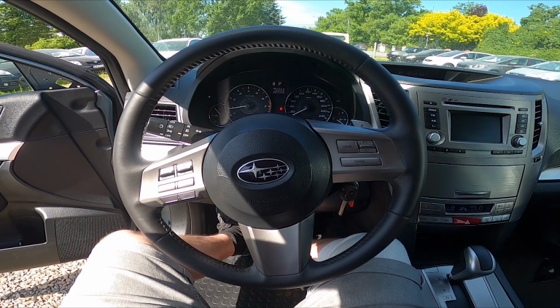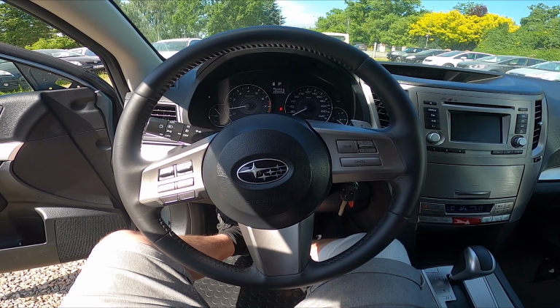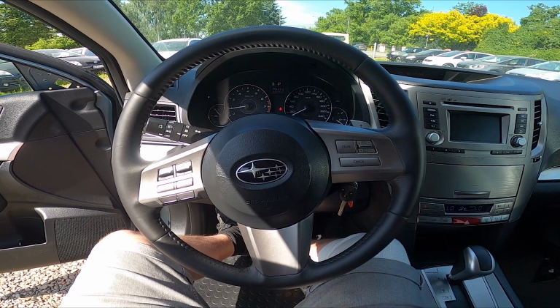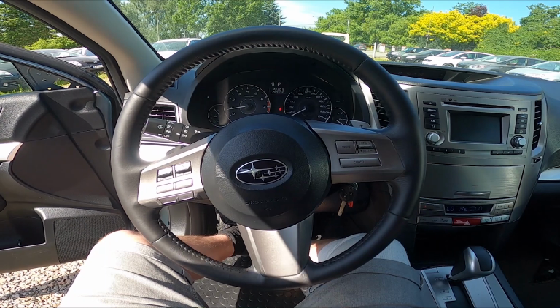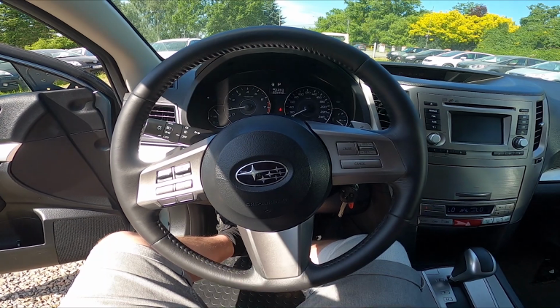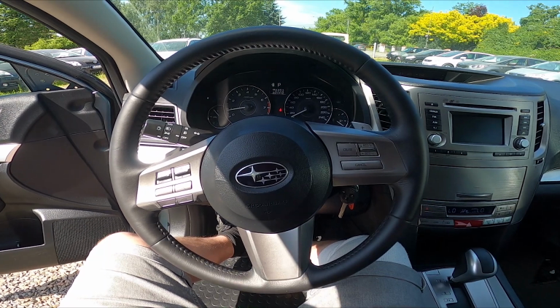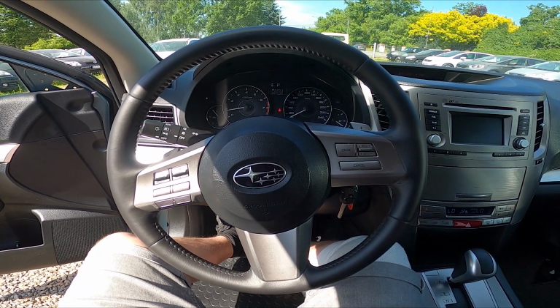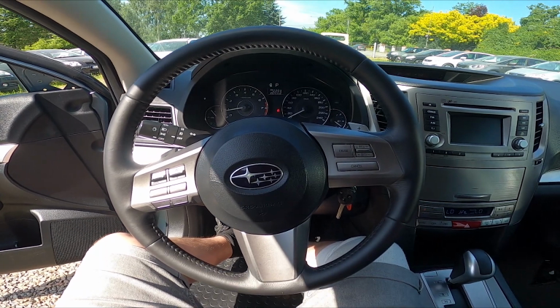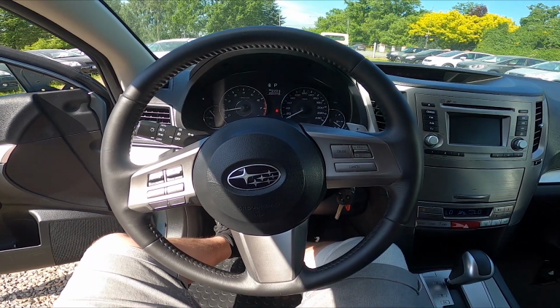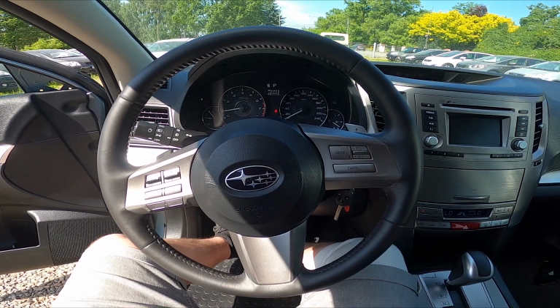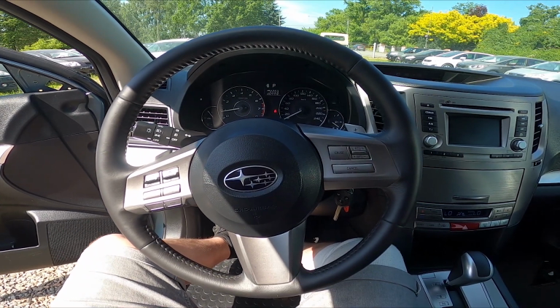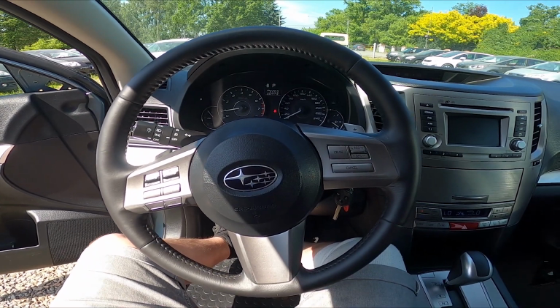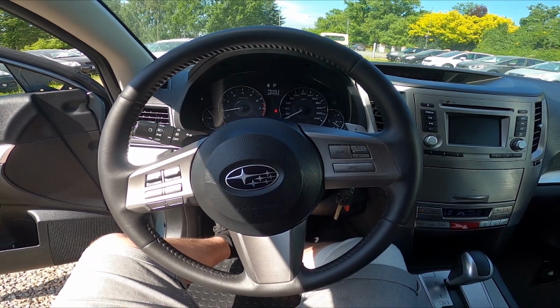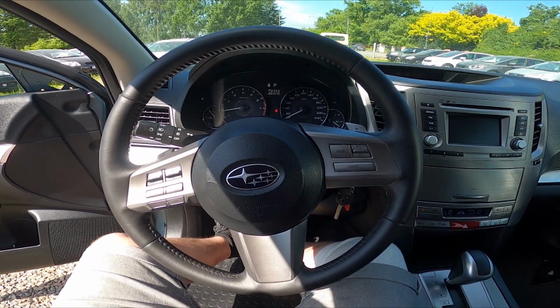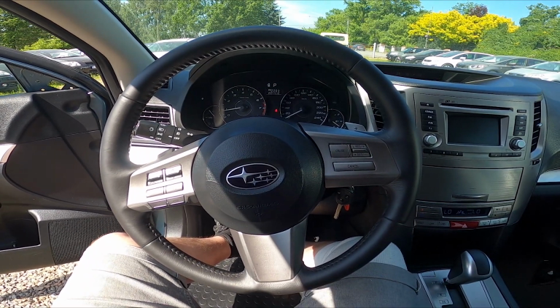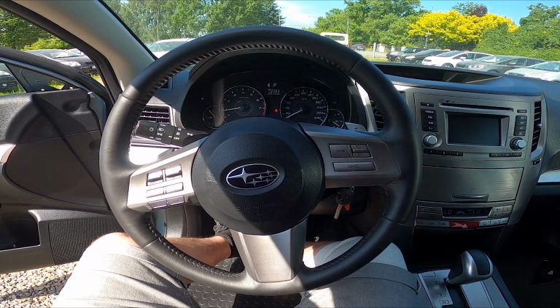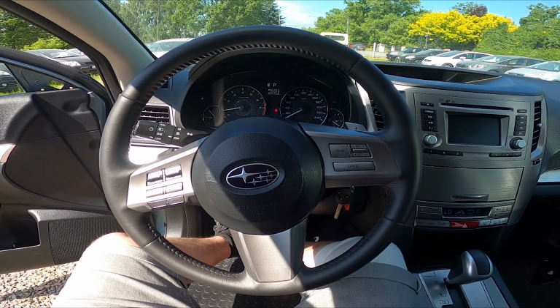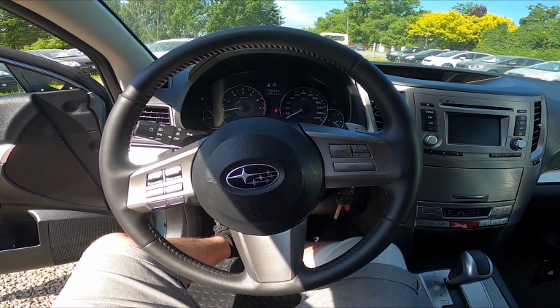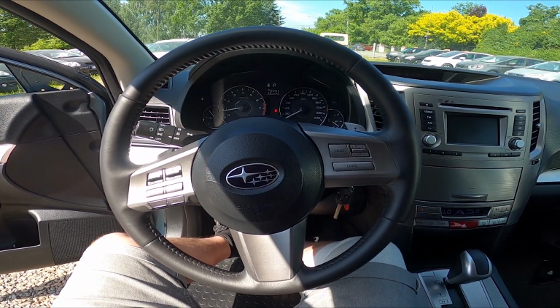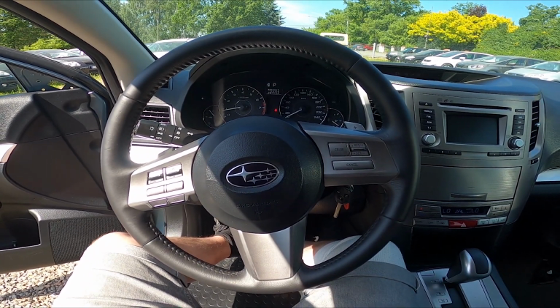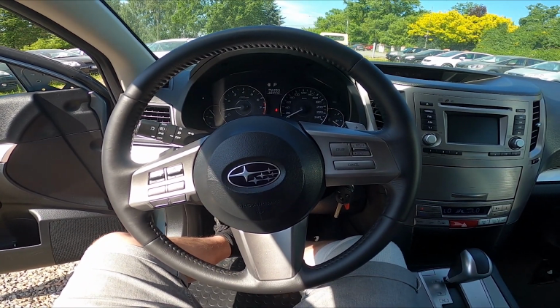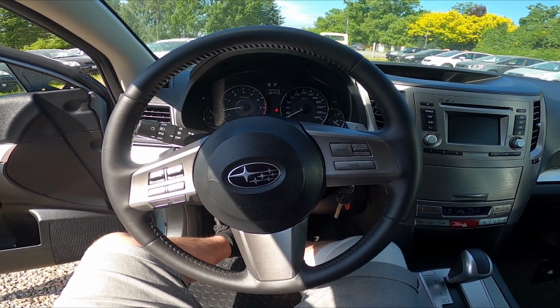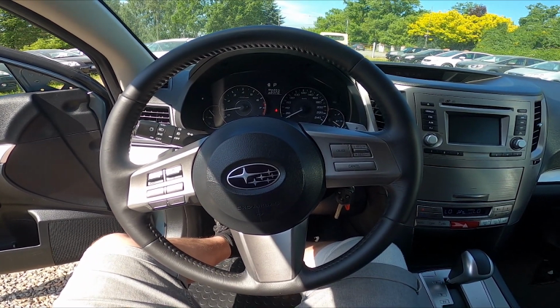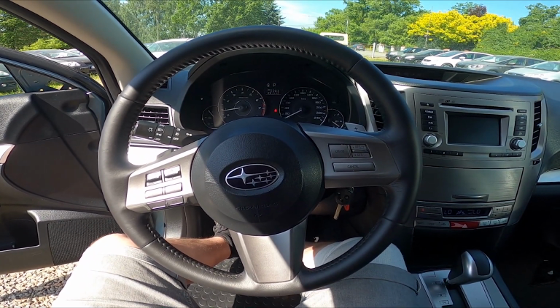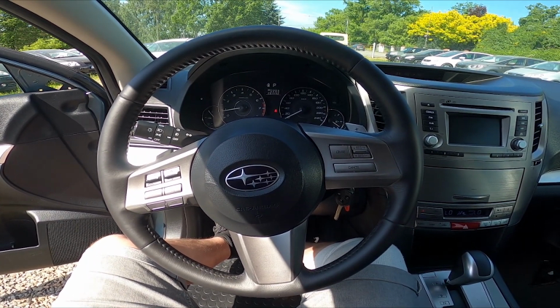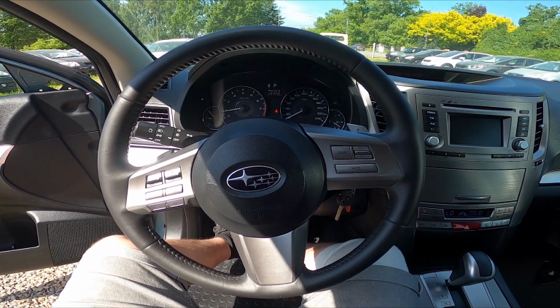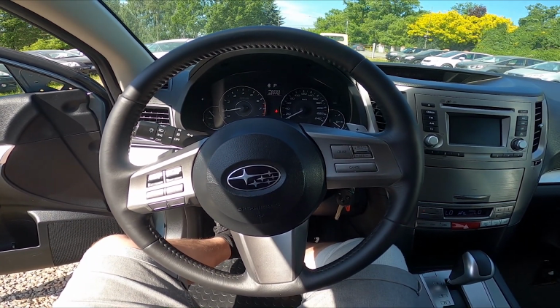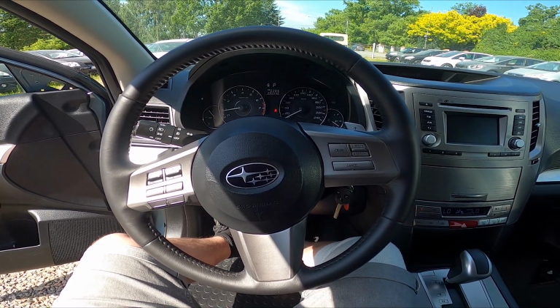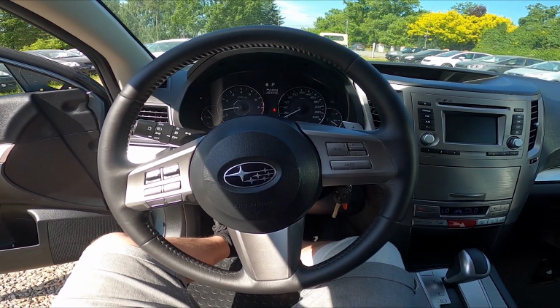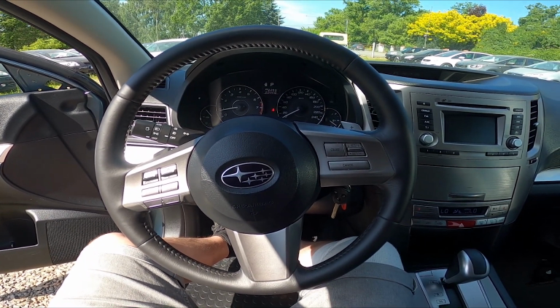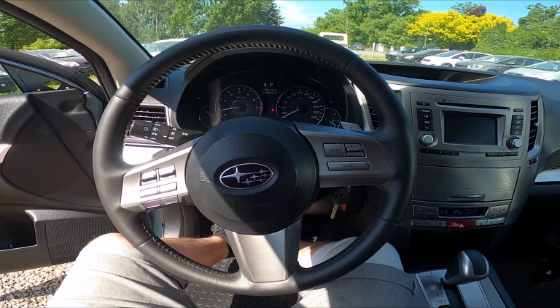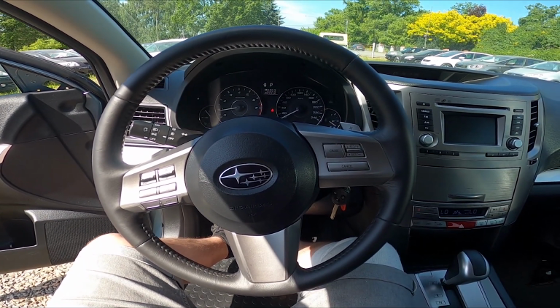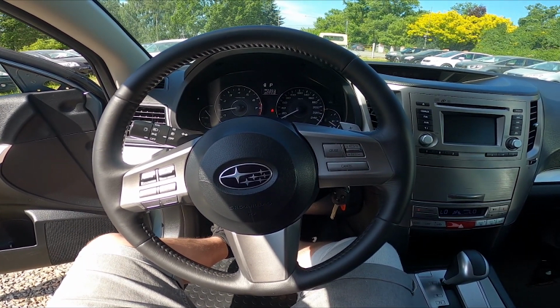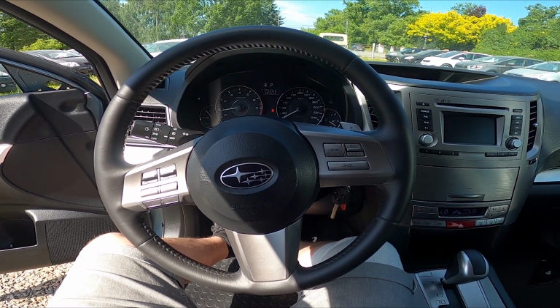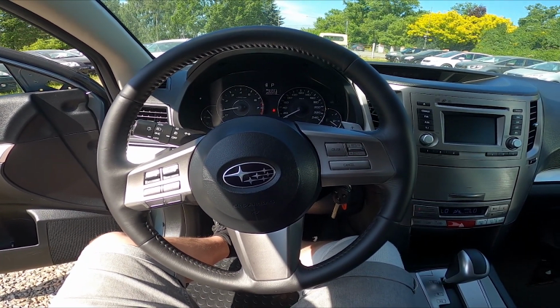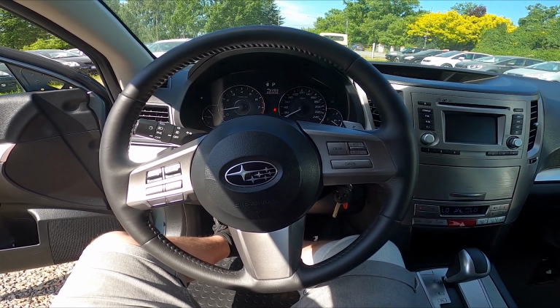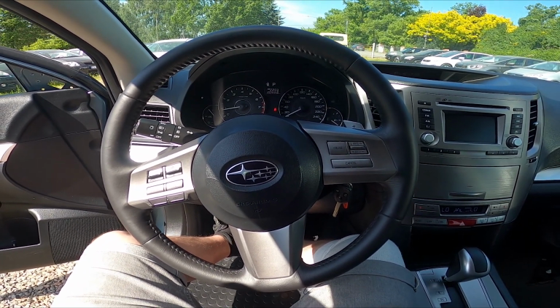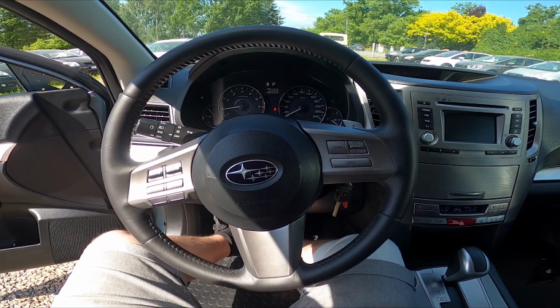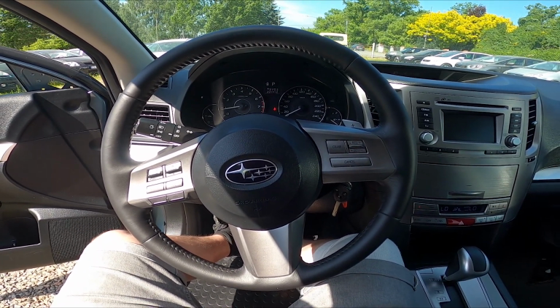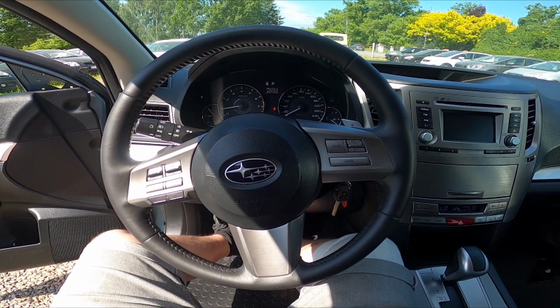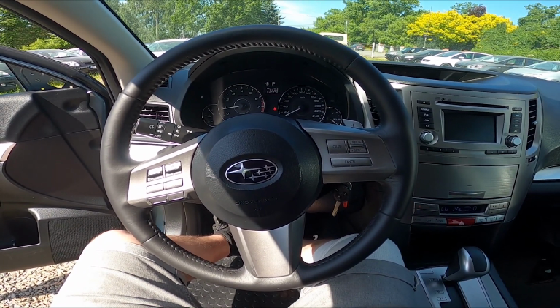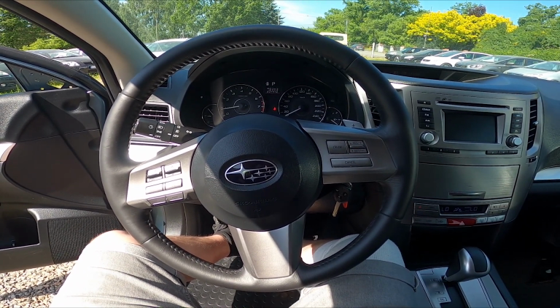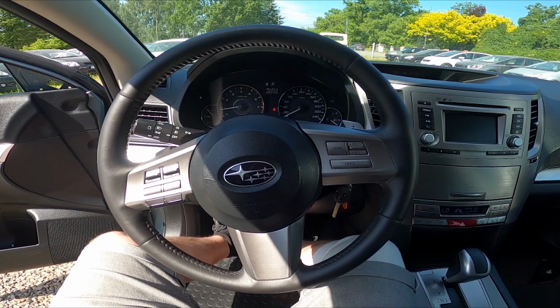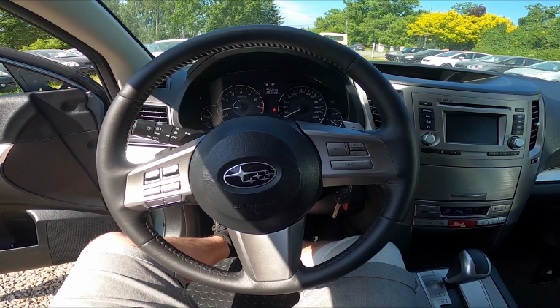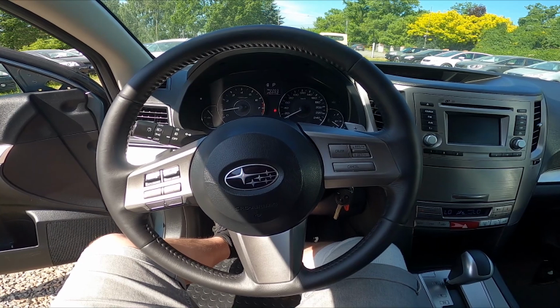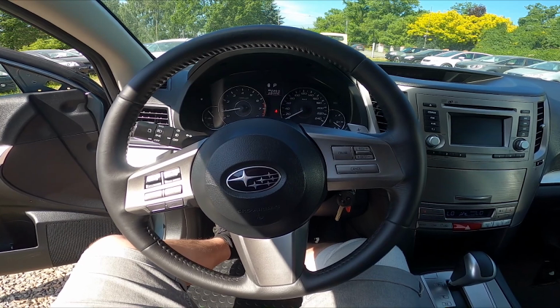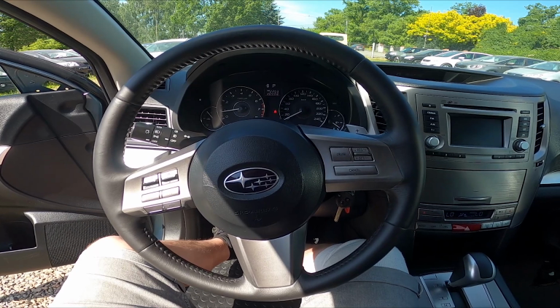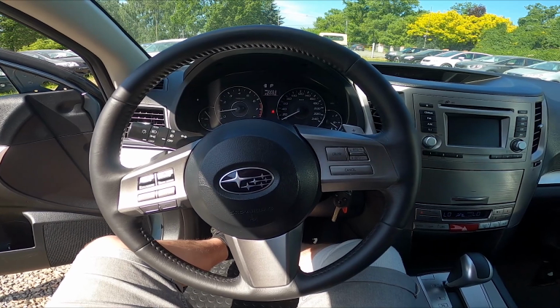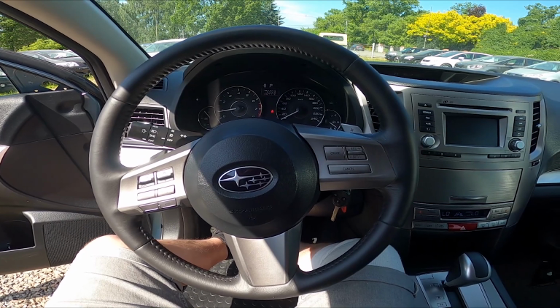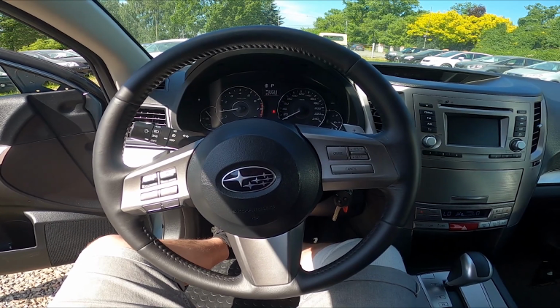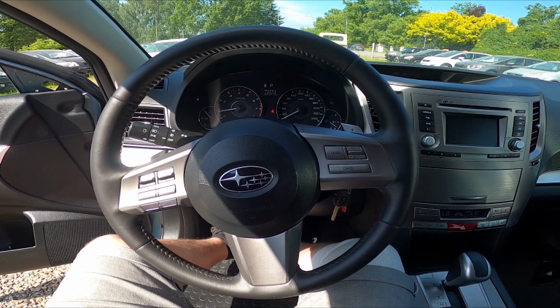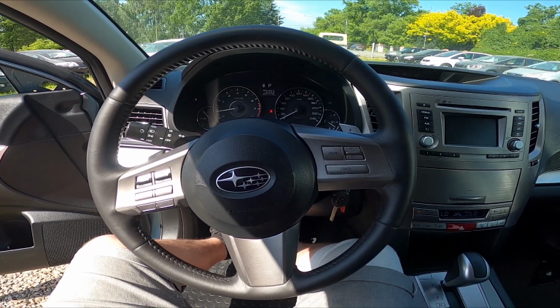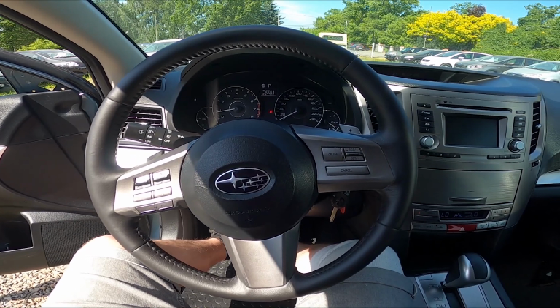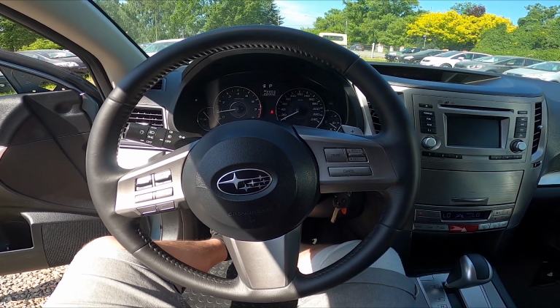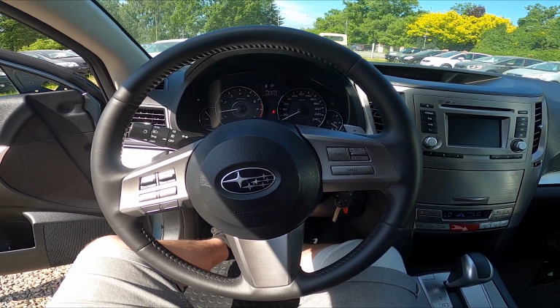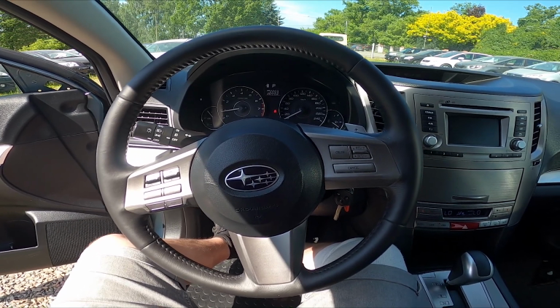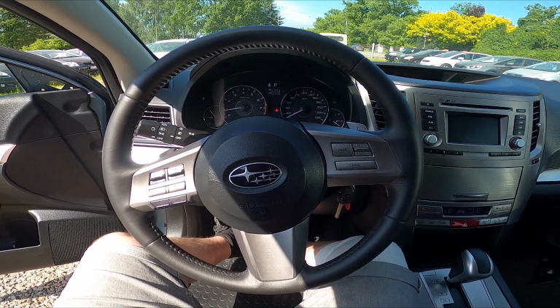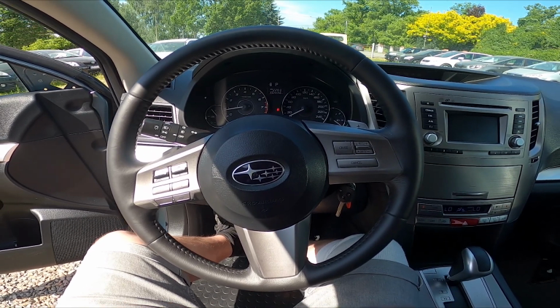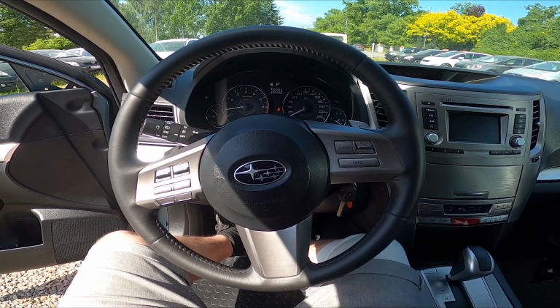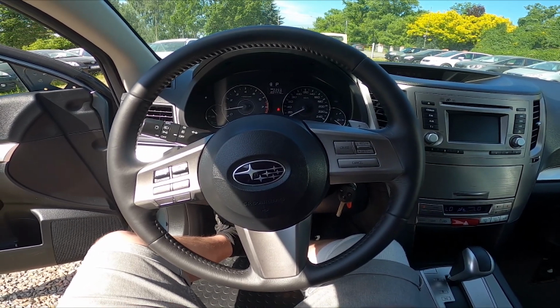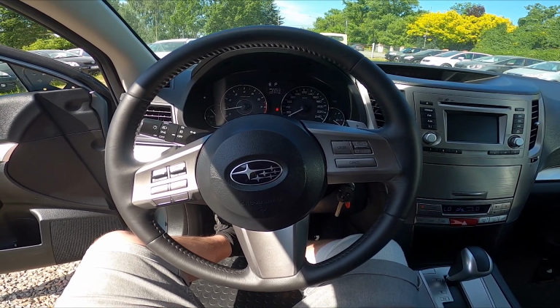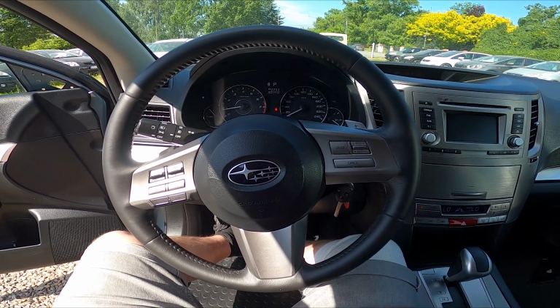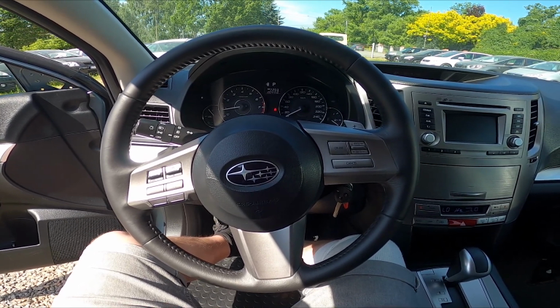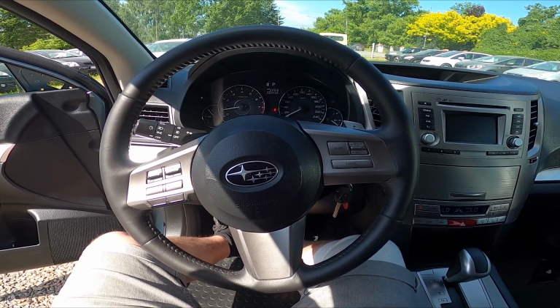Hello, today I'm in a Subaru Legacy. In this video I'll show you how to enable and disable the uphill drive assistant.